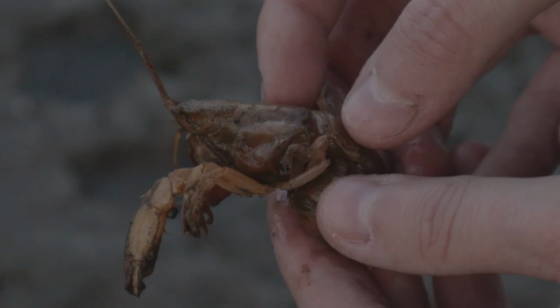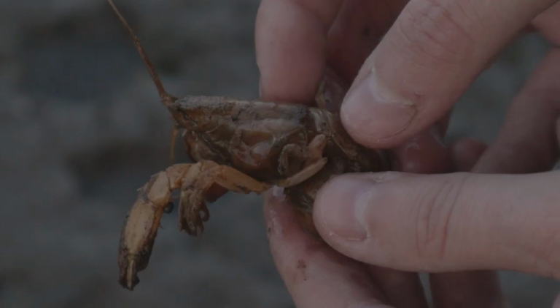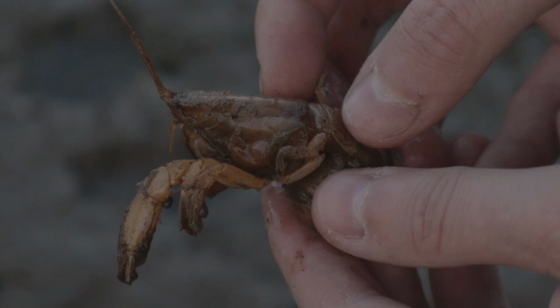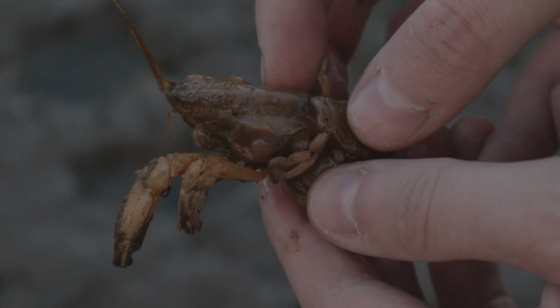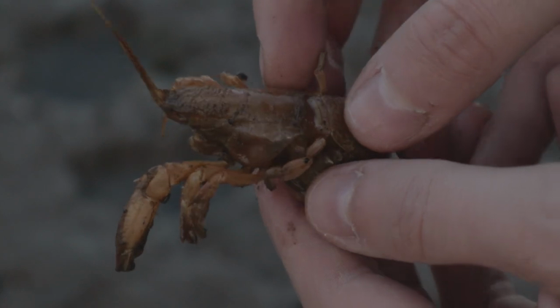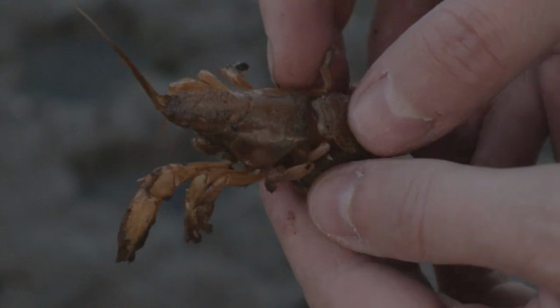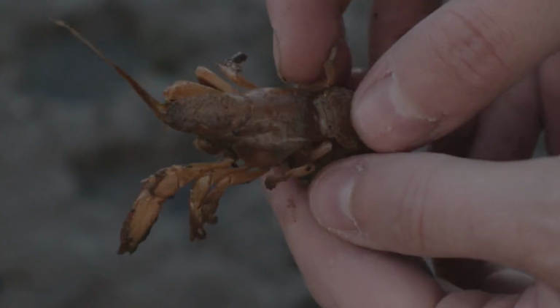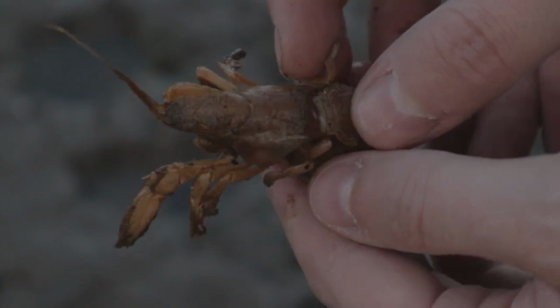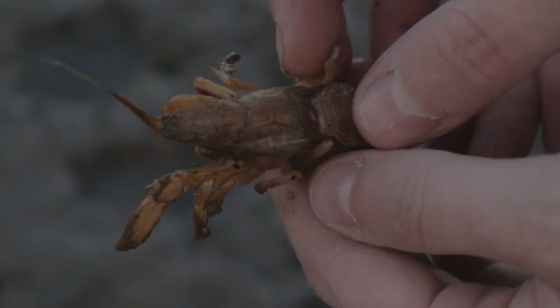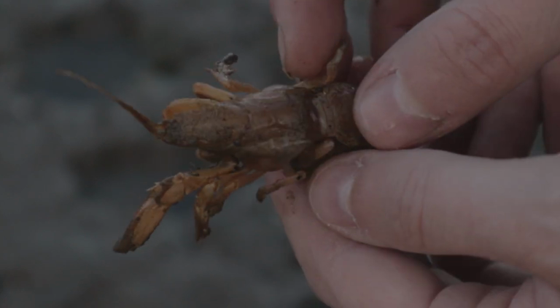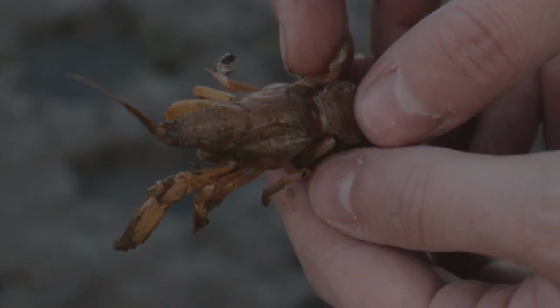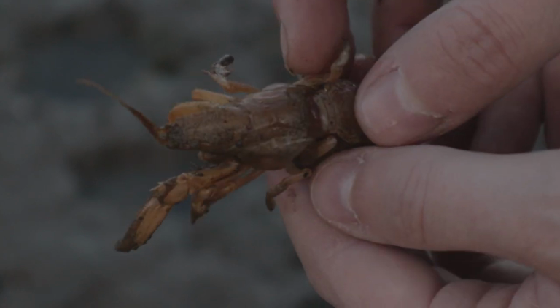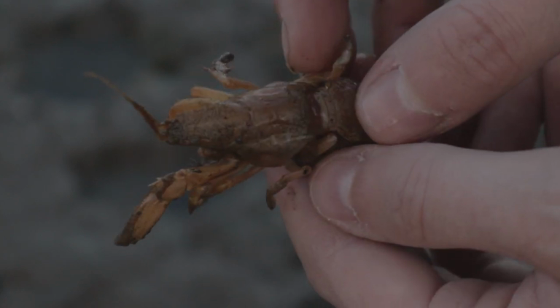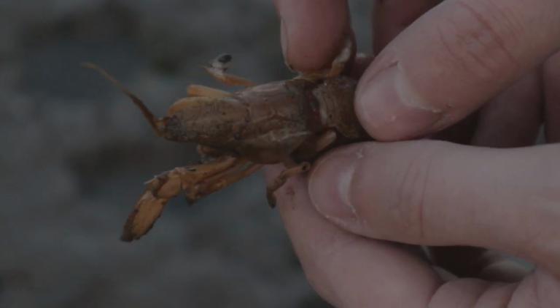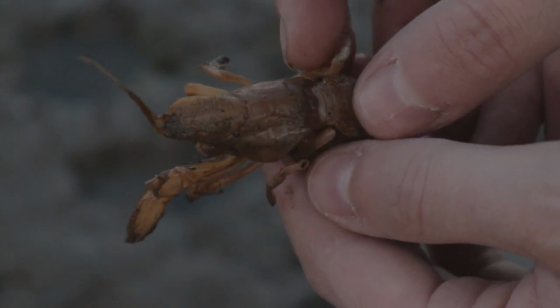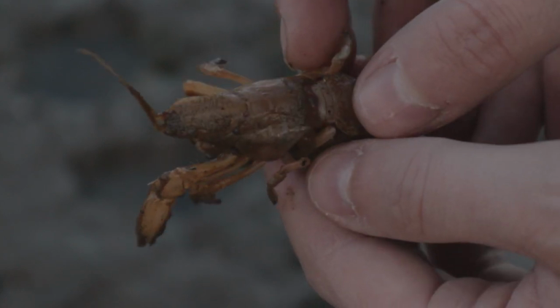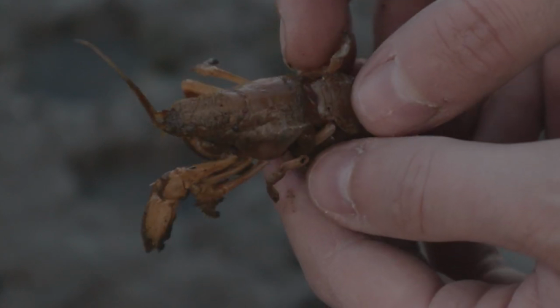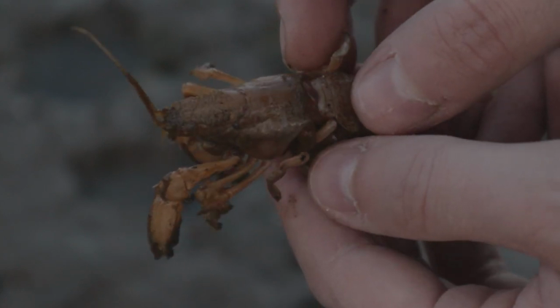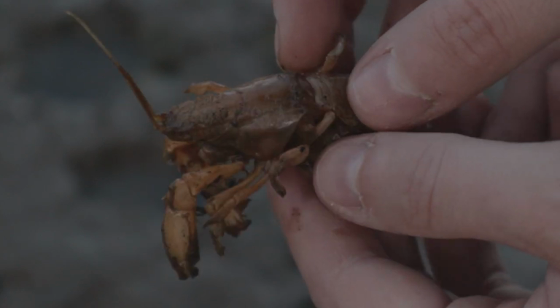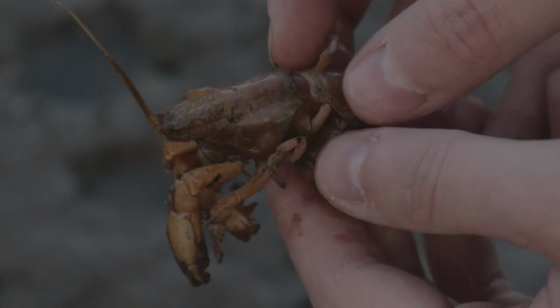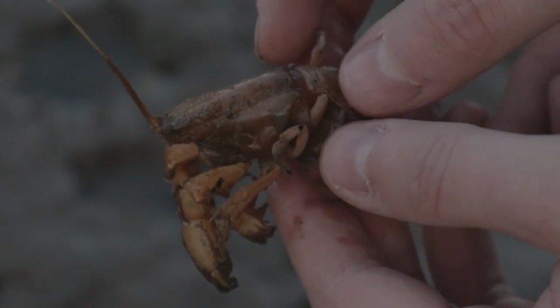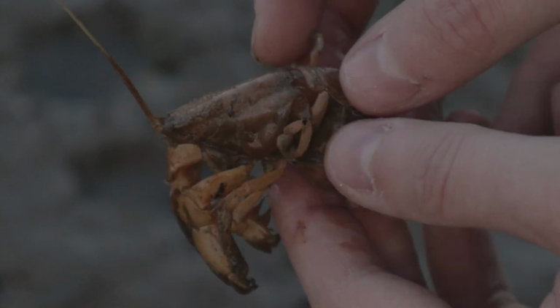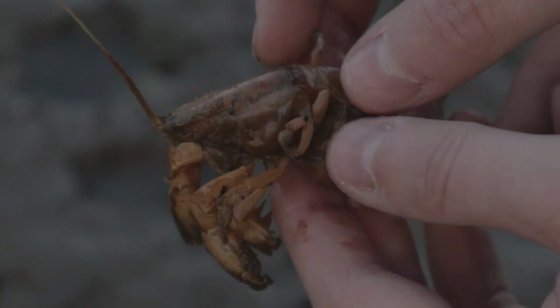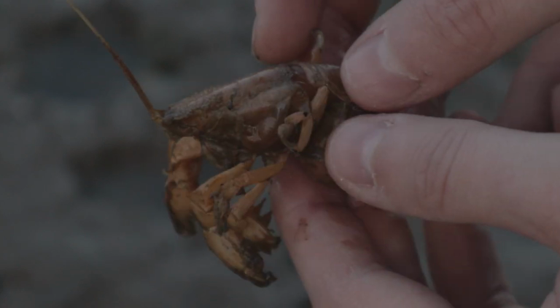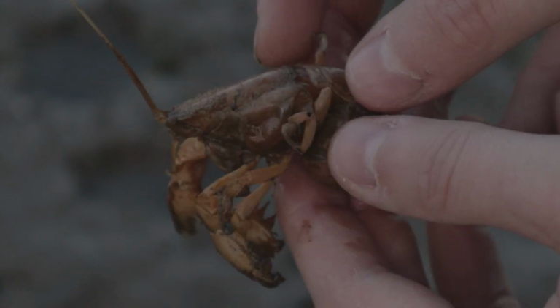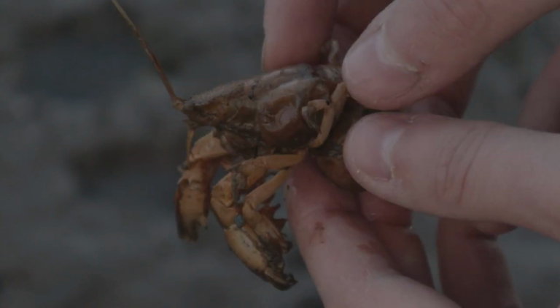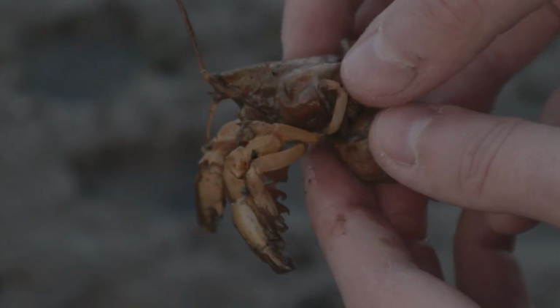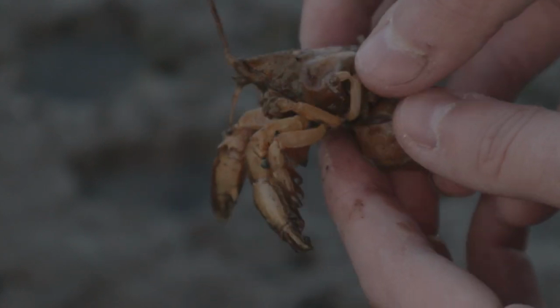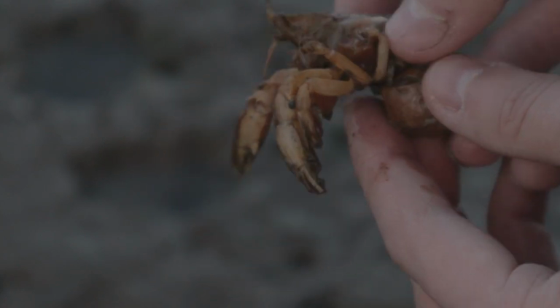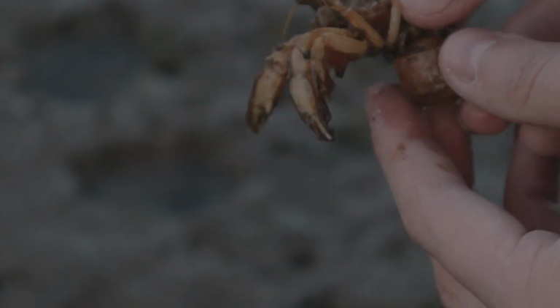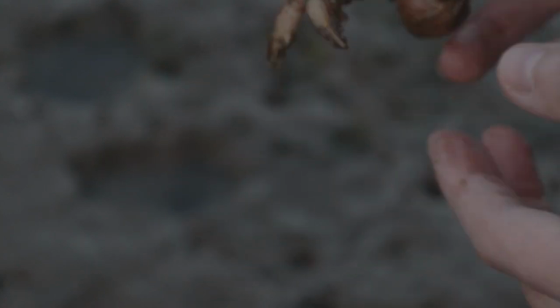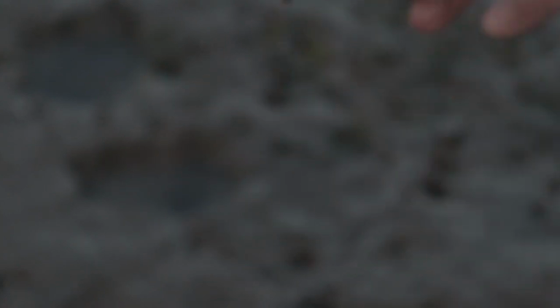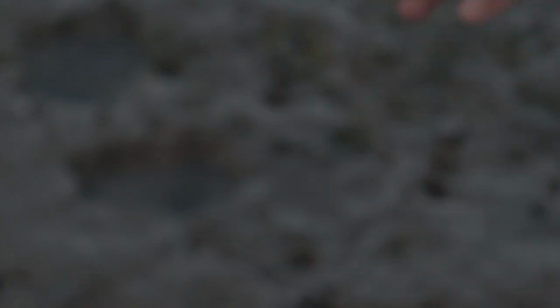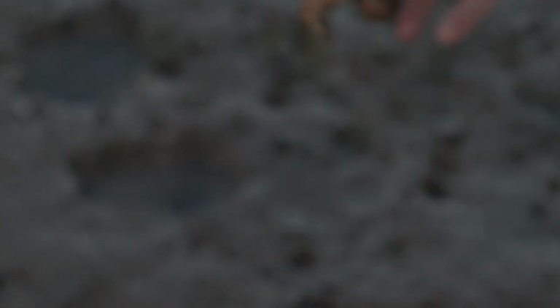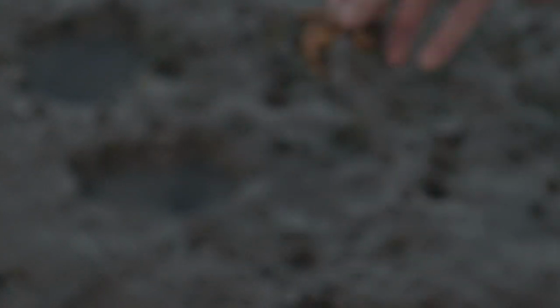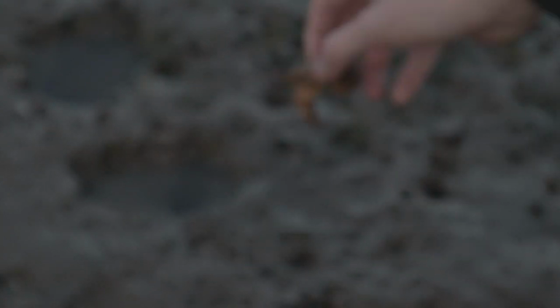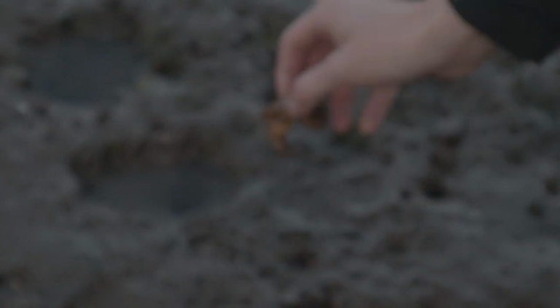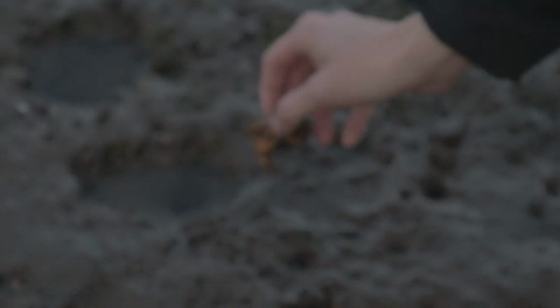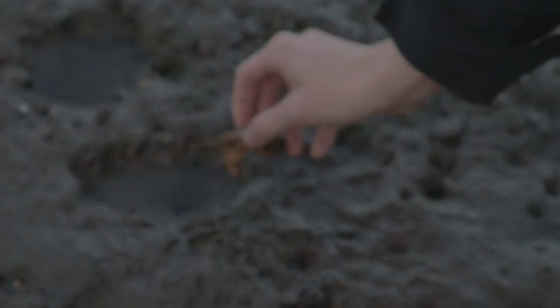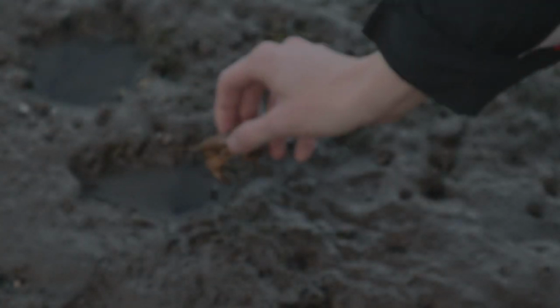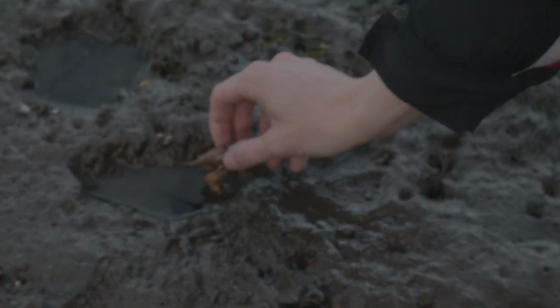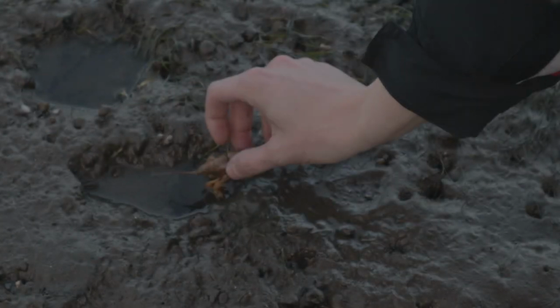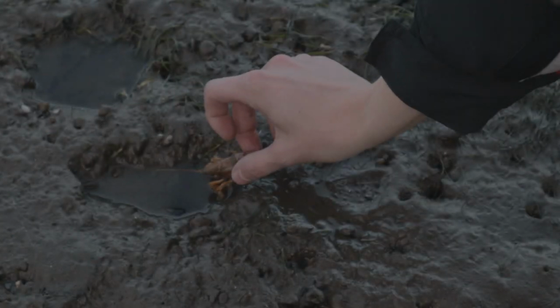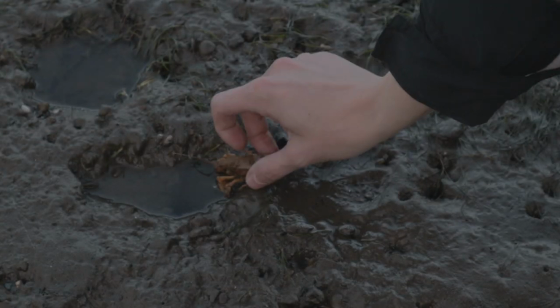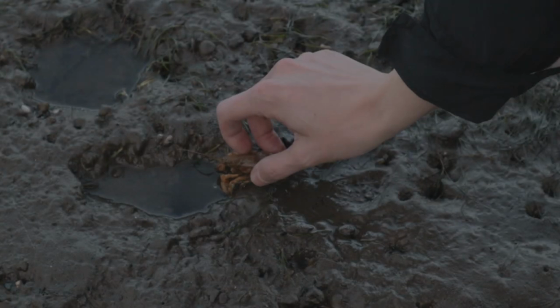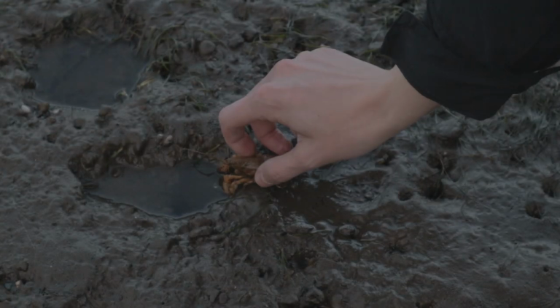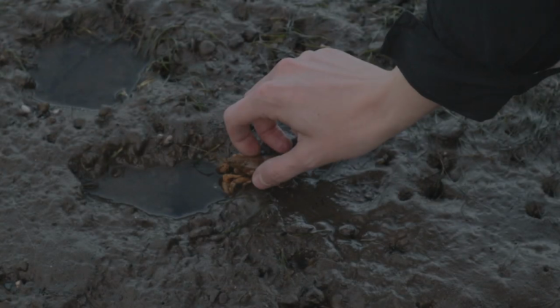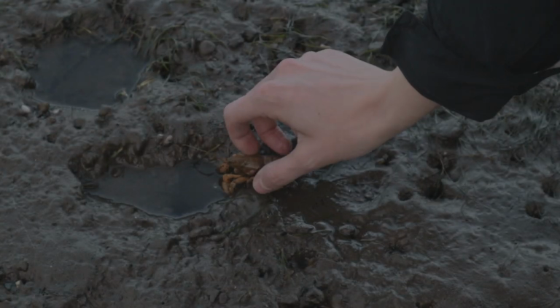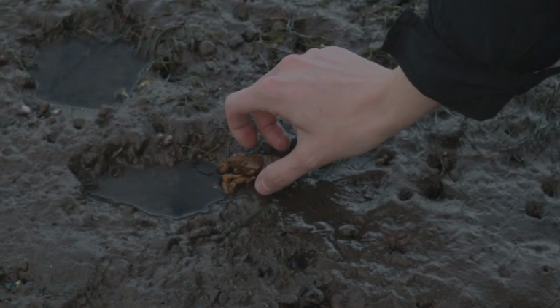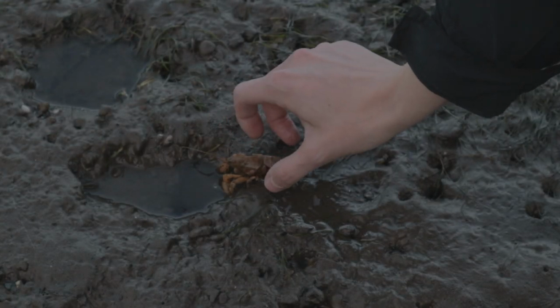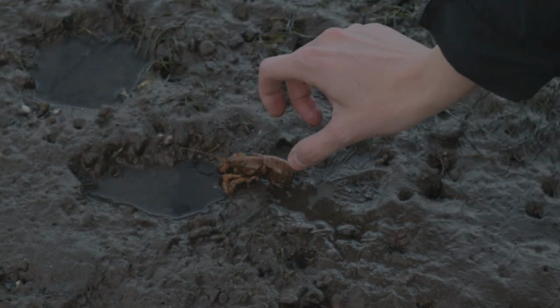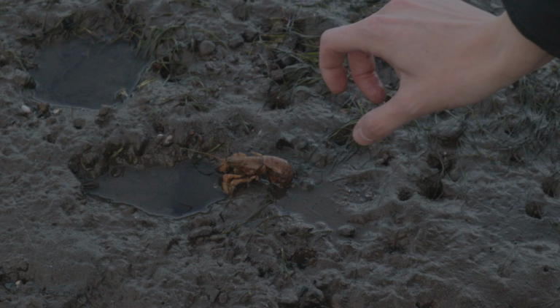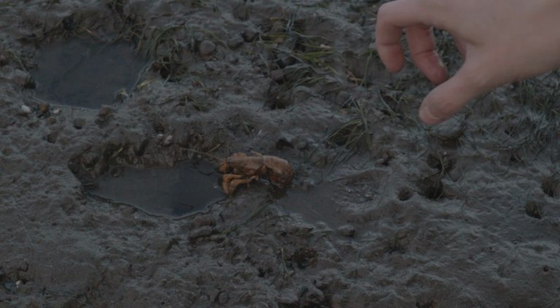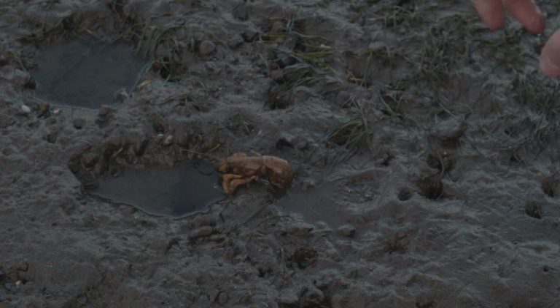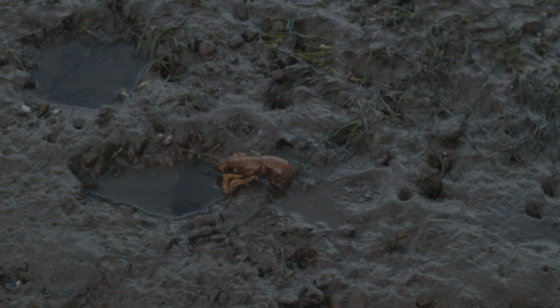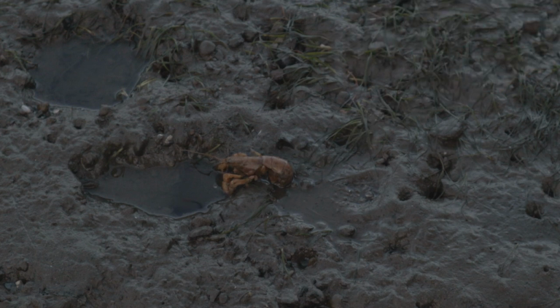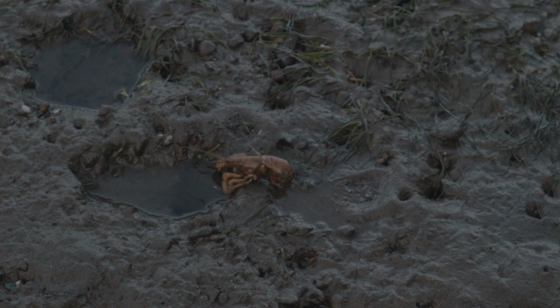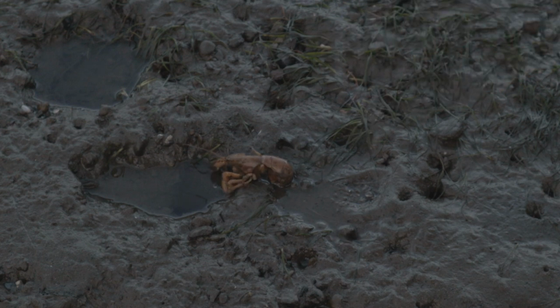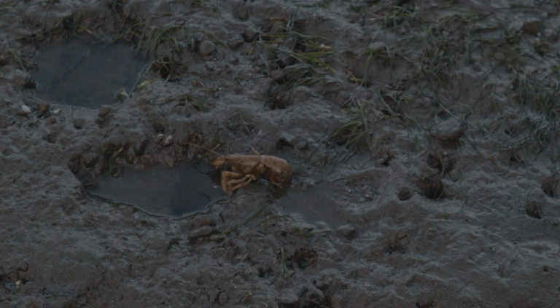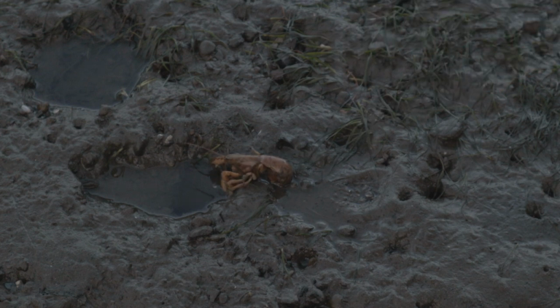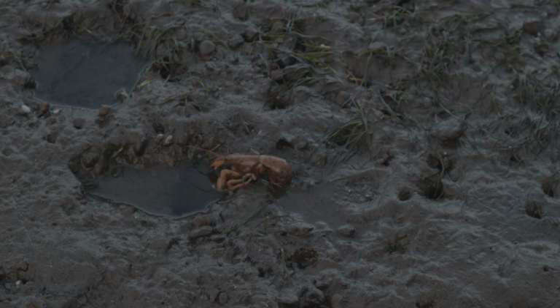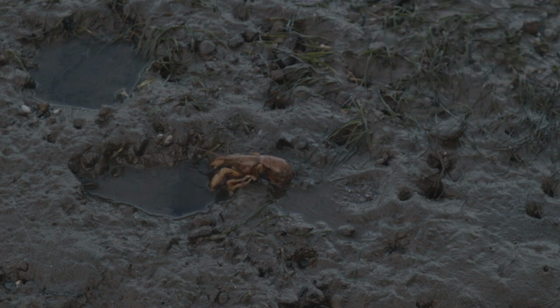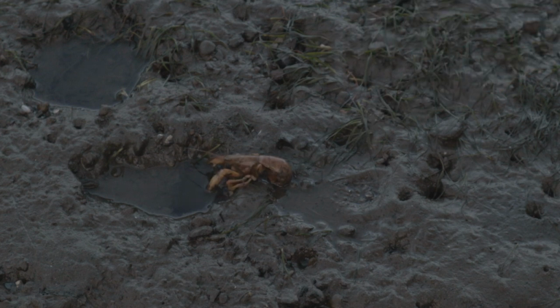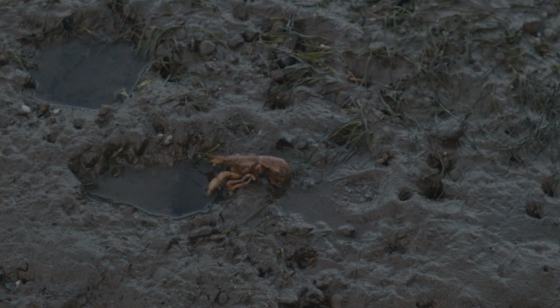Now that we've got the parasite removed, we're going to release the shrimp and go on a mission to find more shrimp that we can help today.